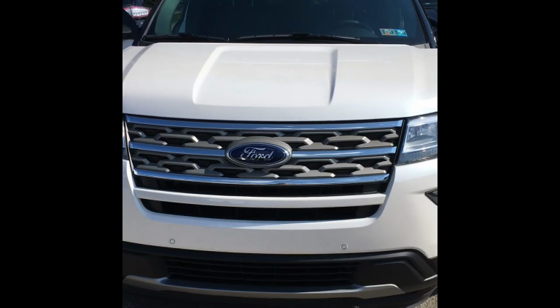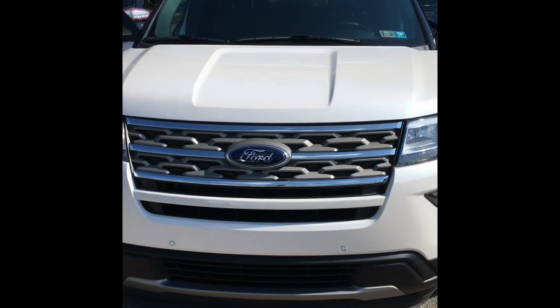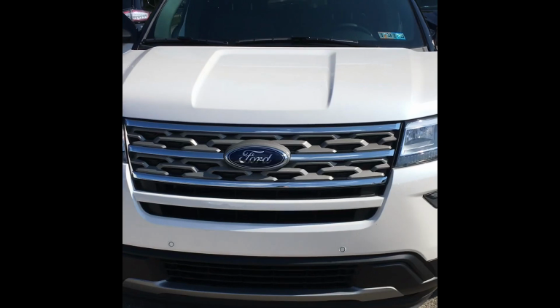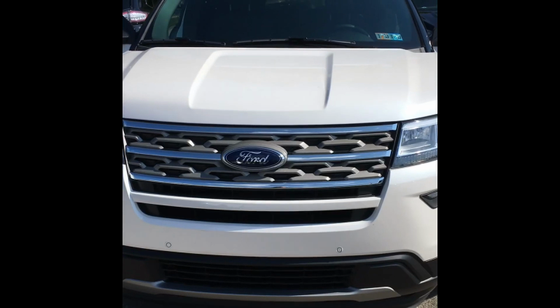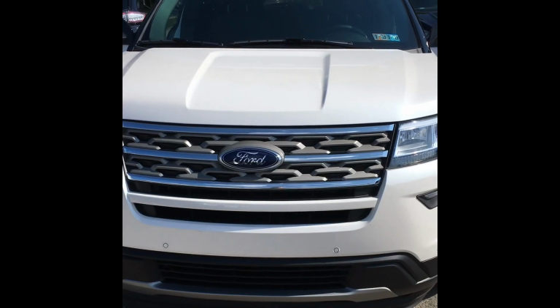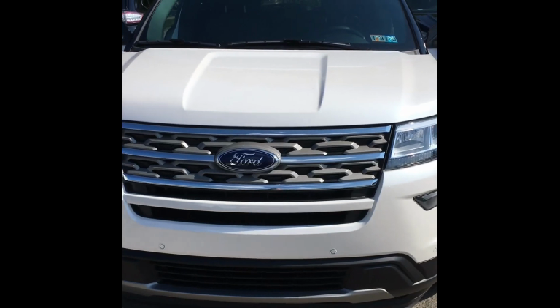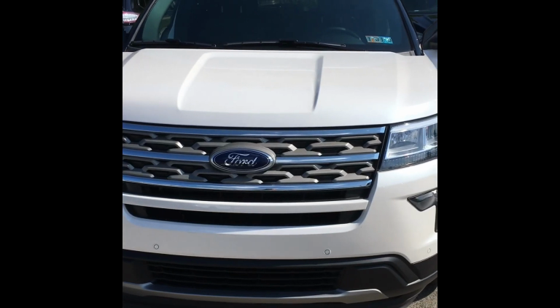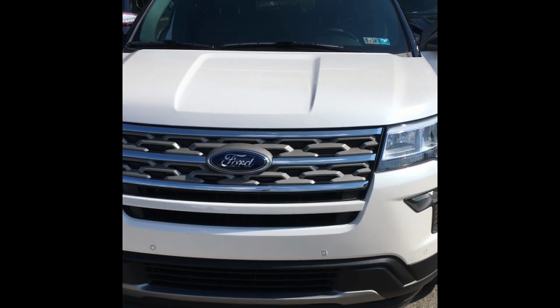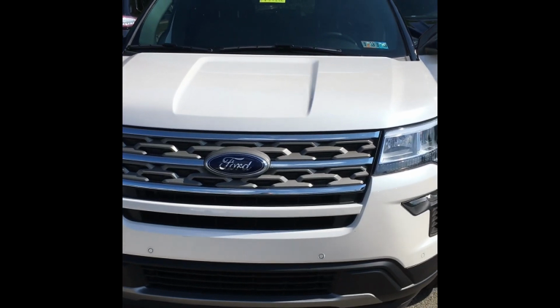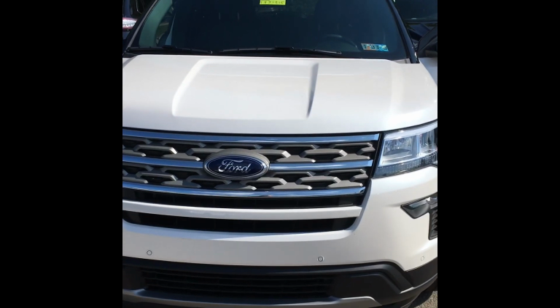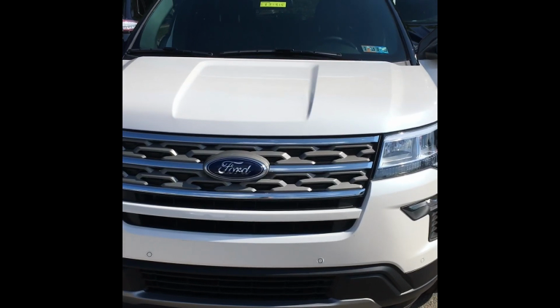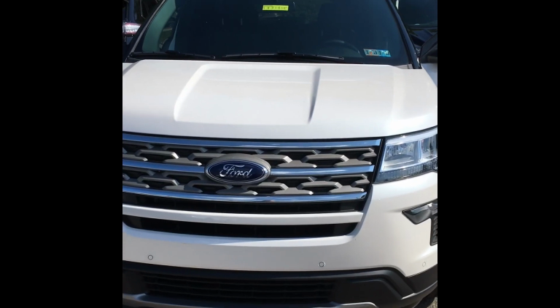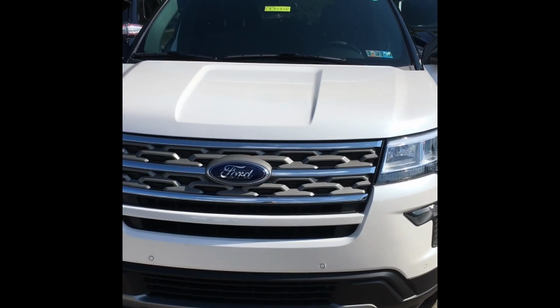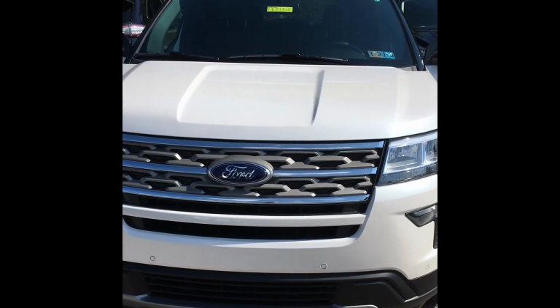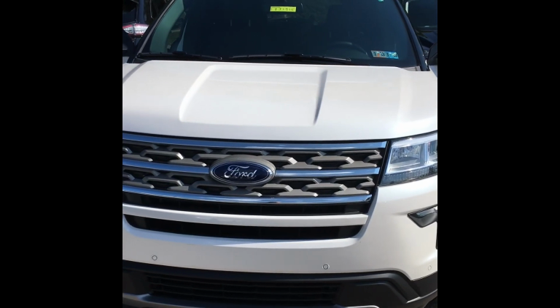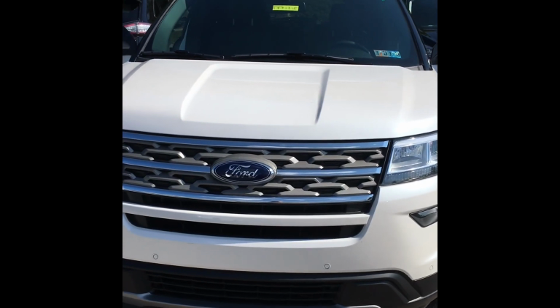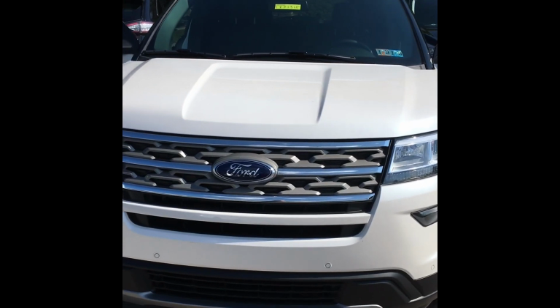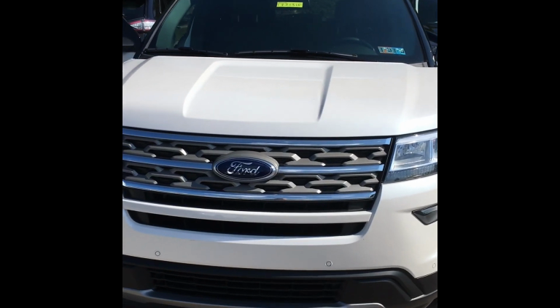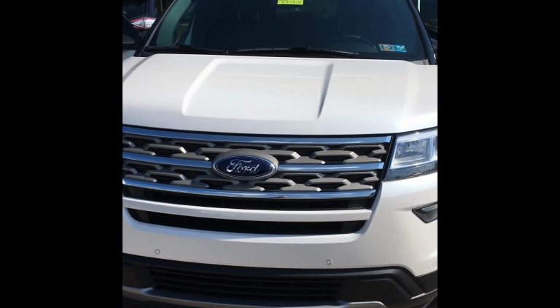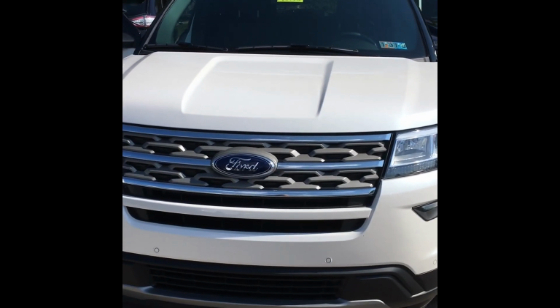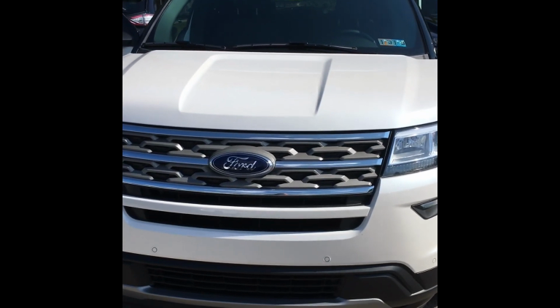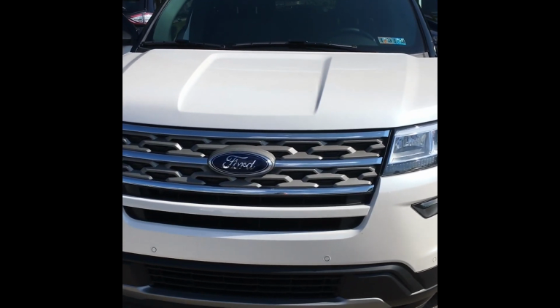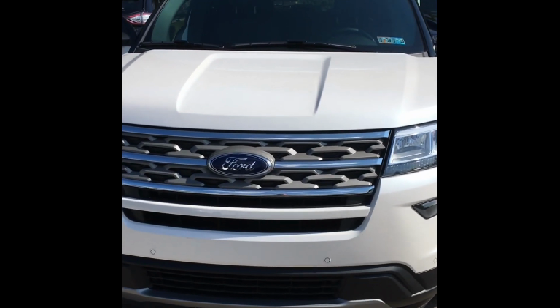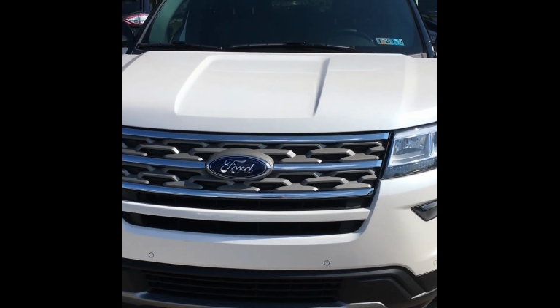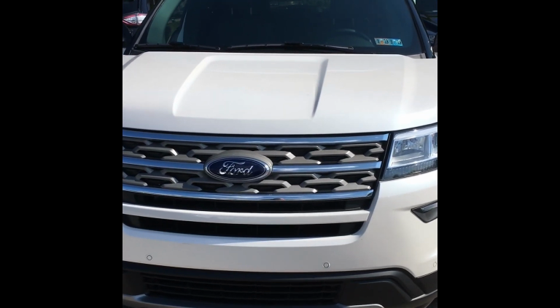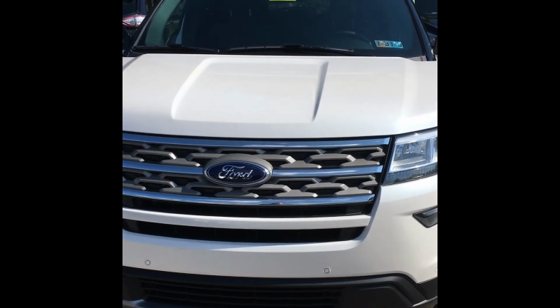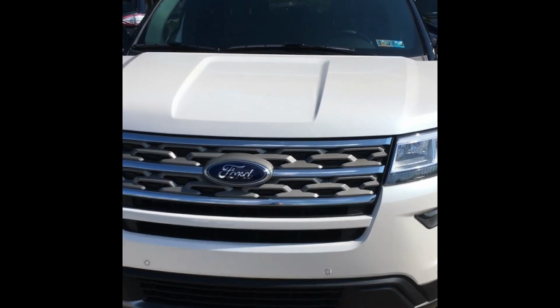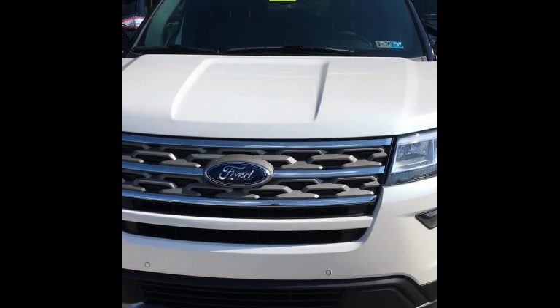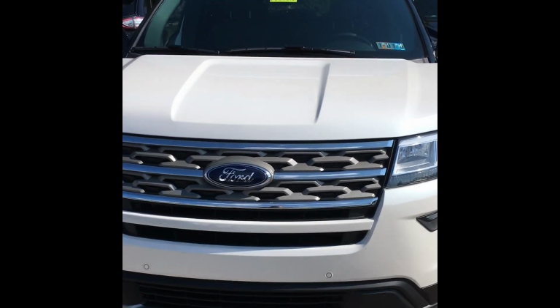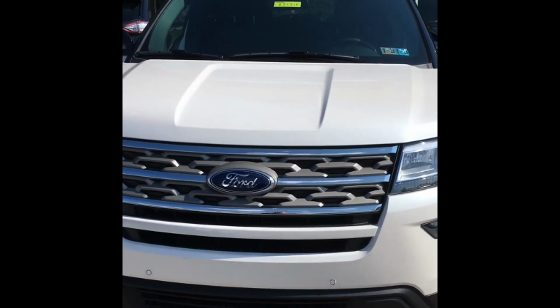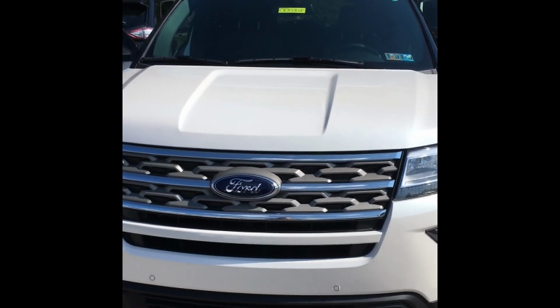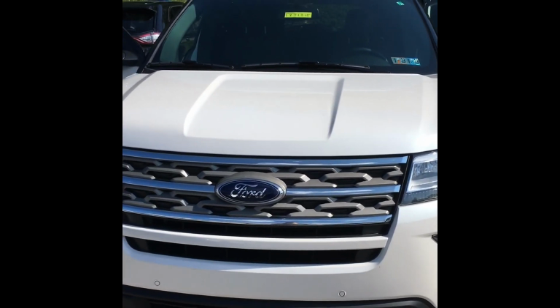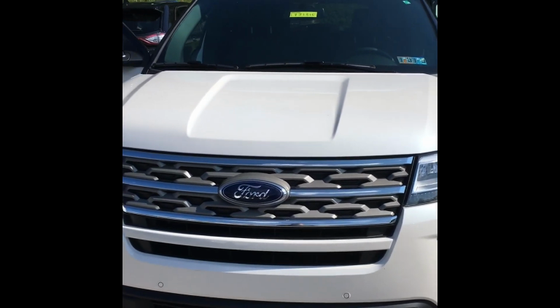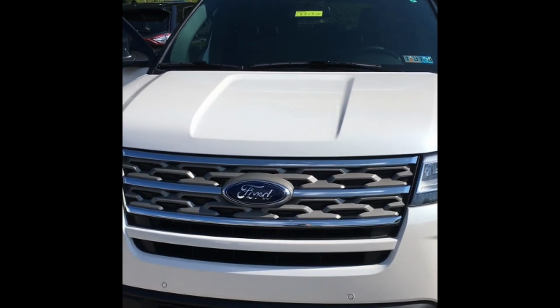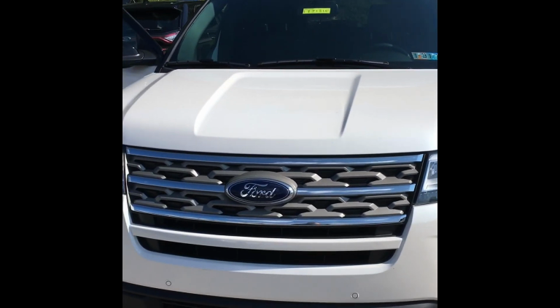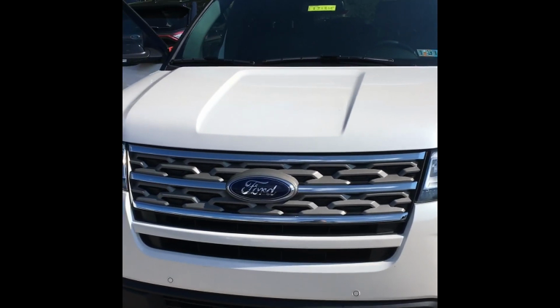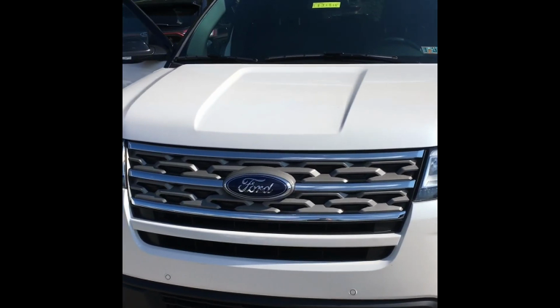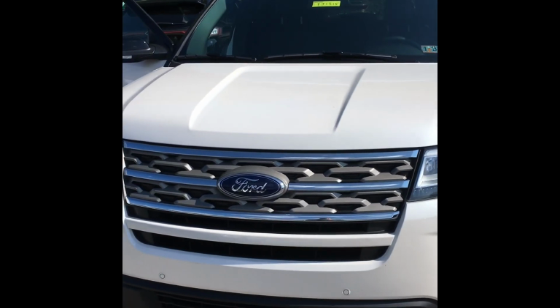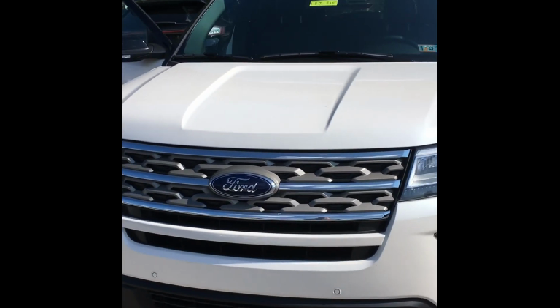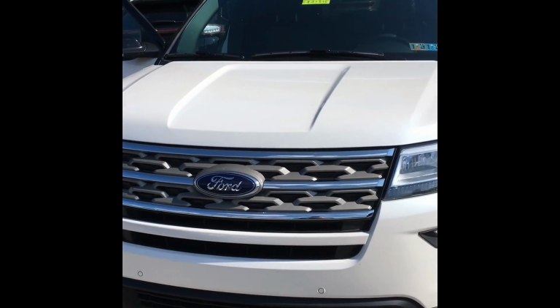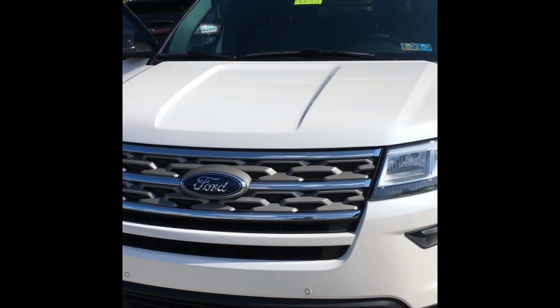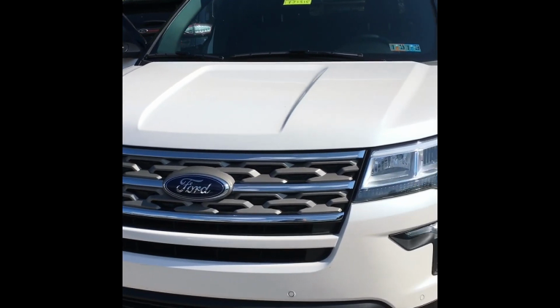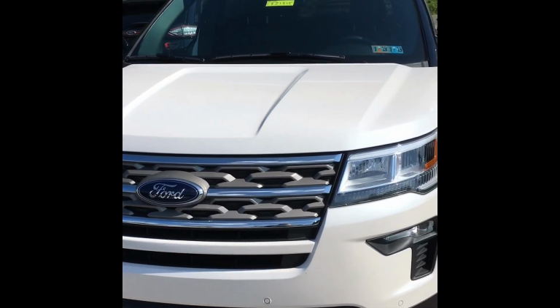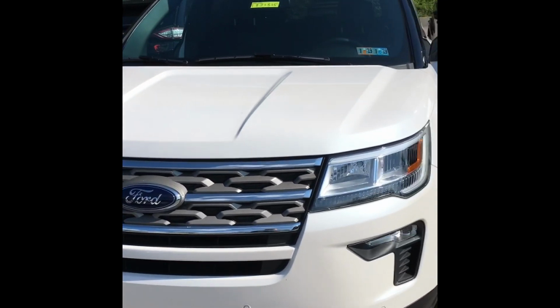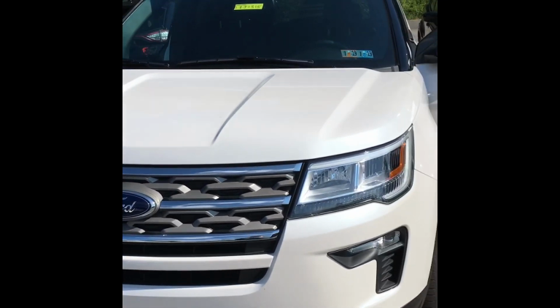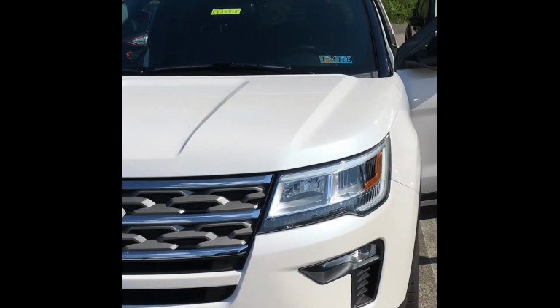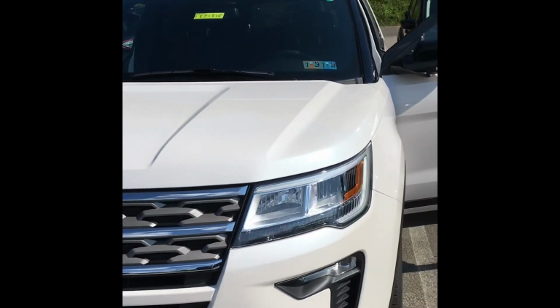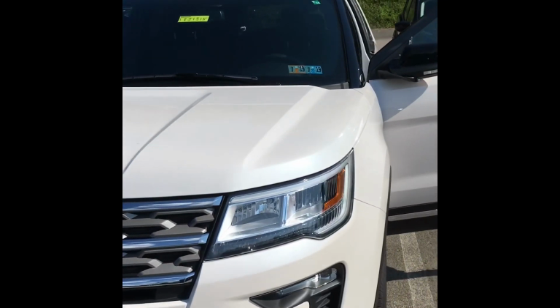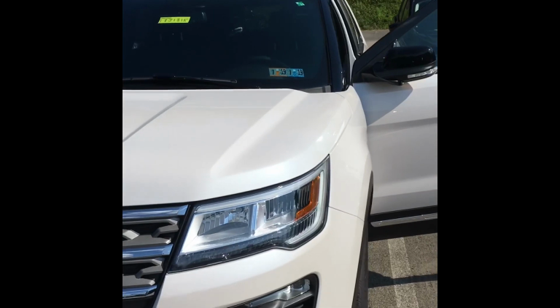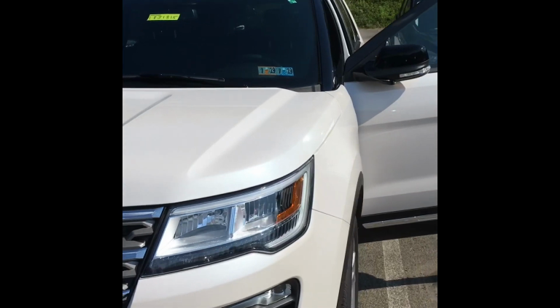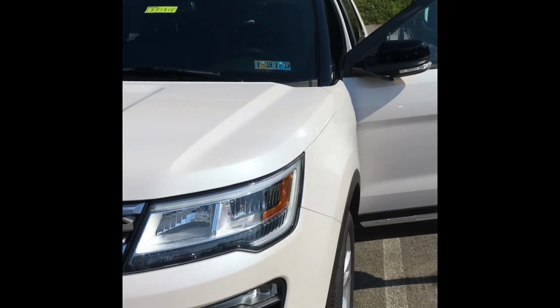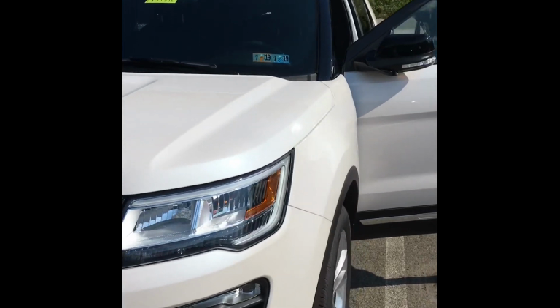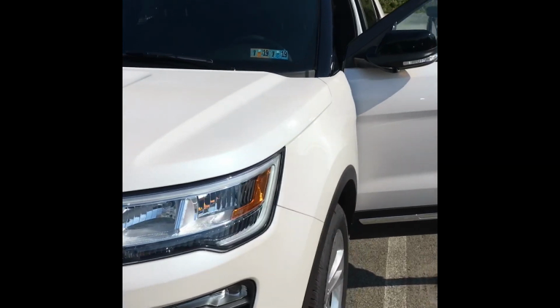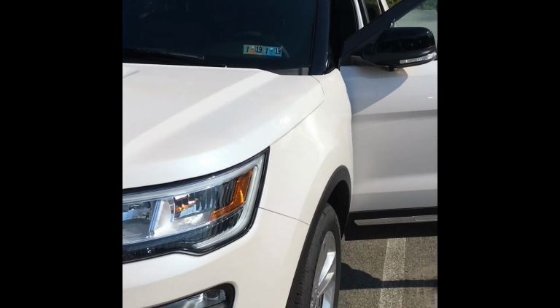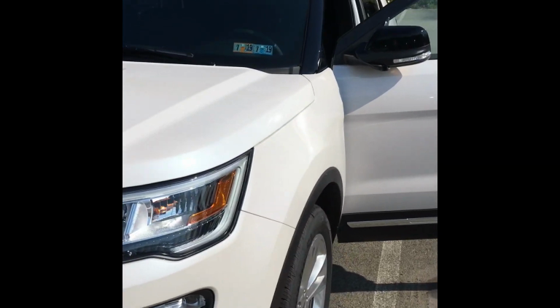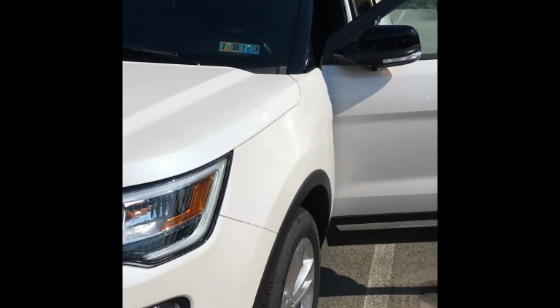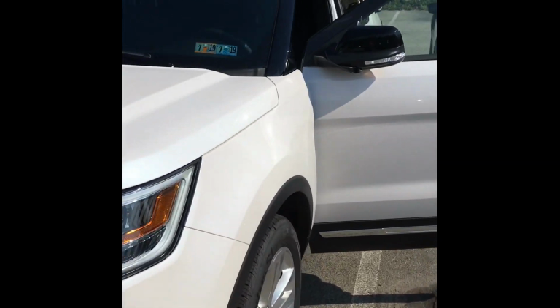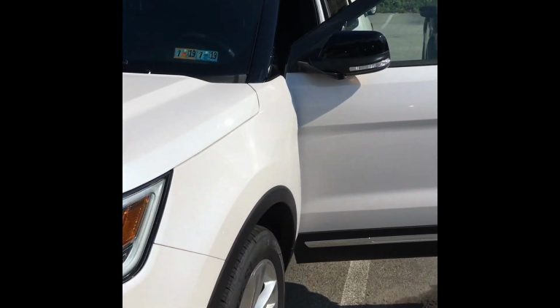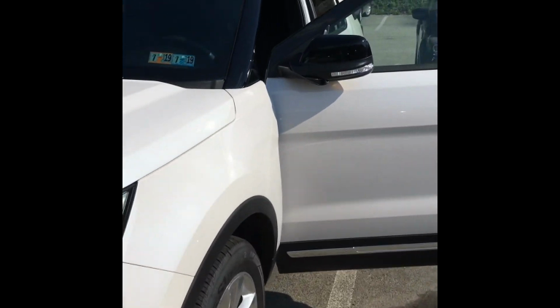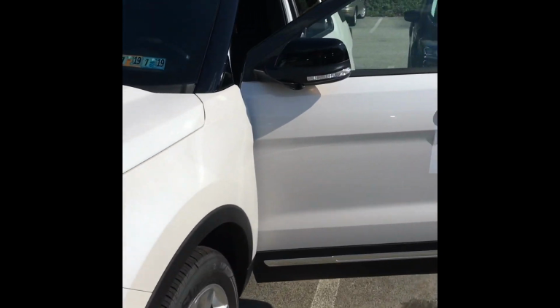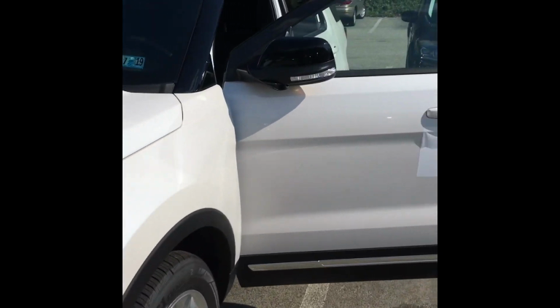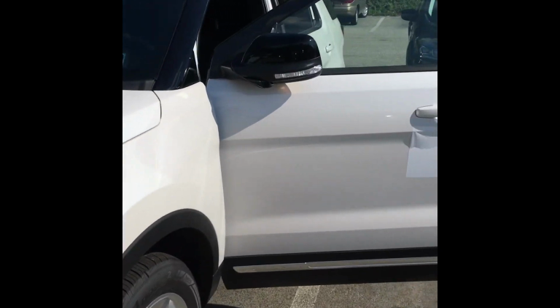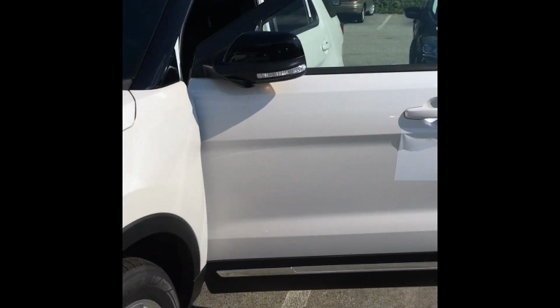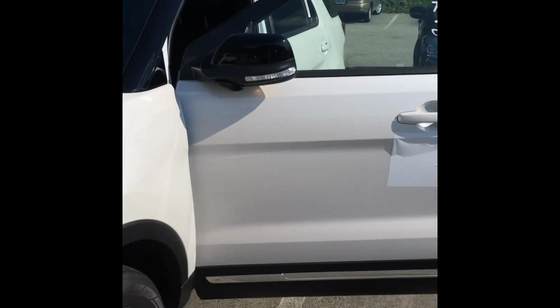This is the 2018 Ford Explorer XLT 4-wheel drive.